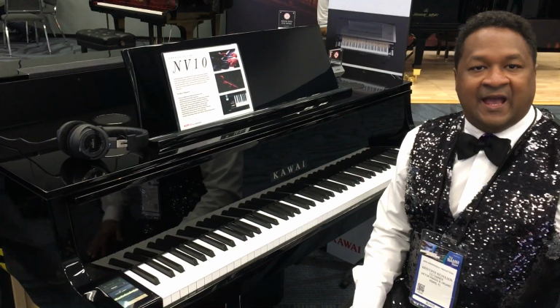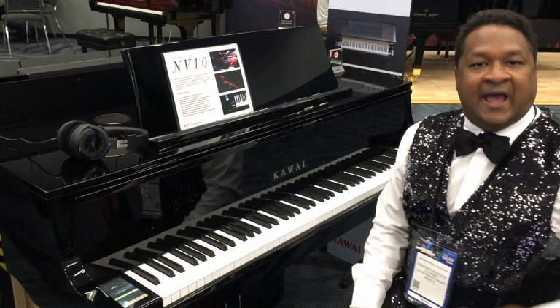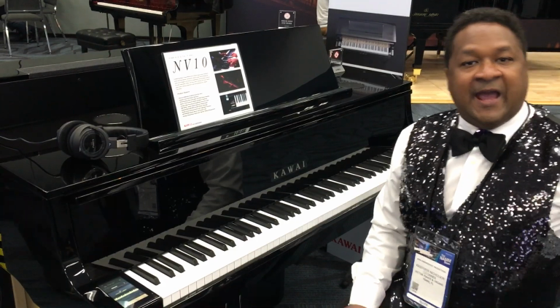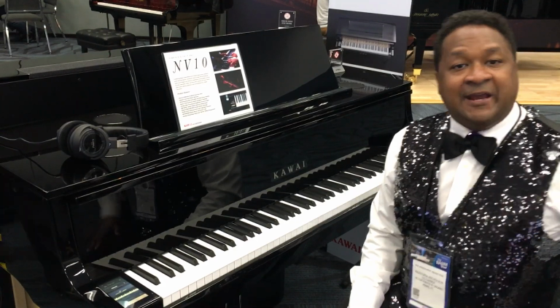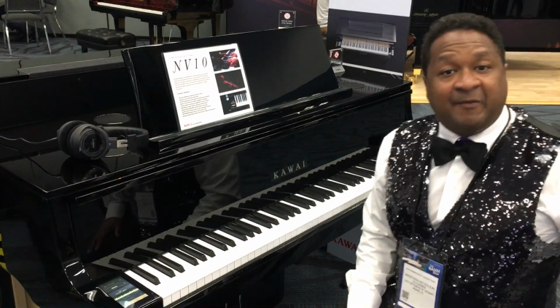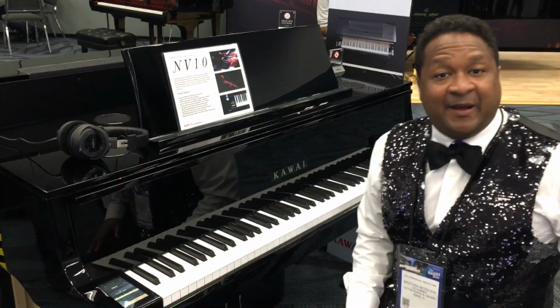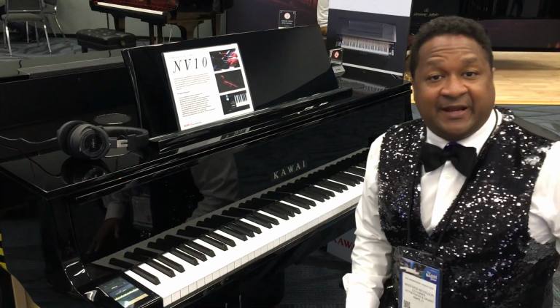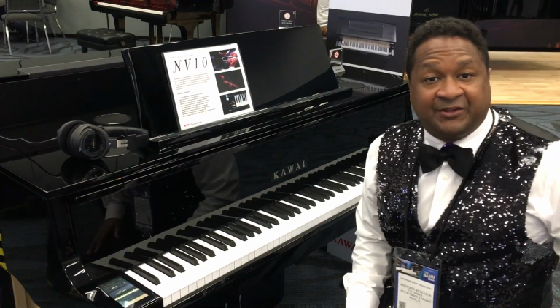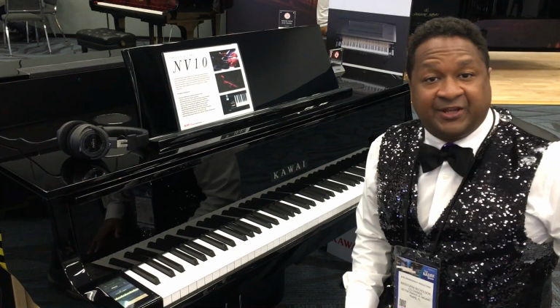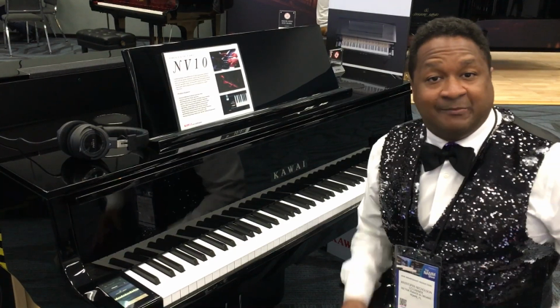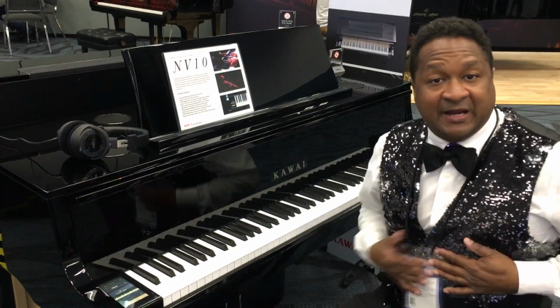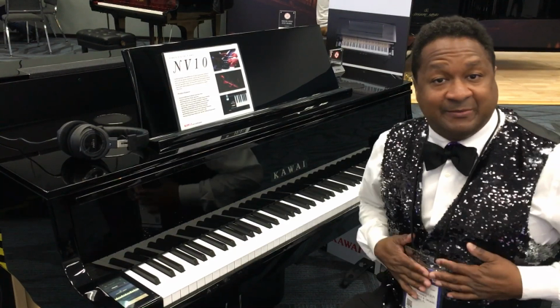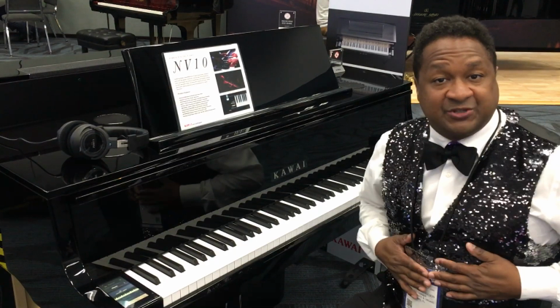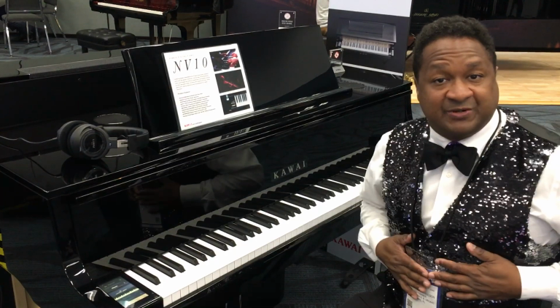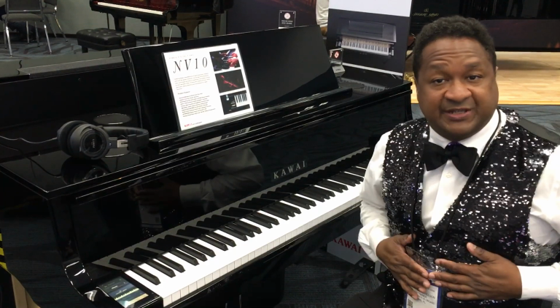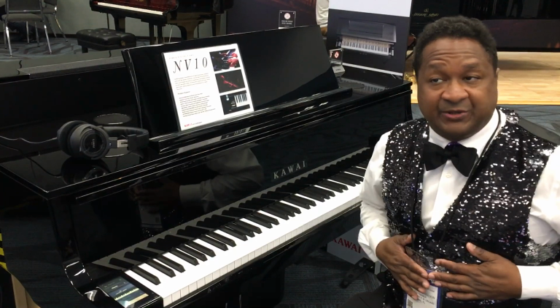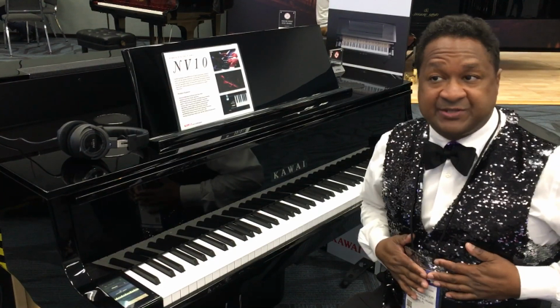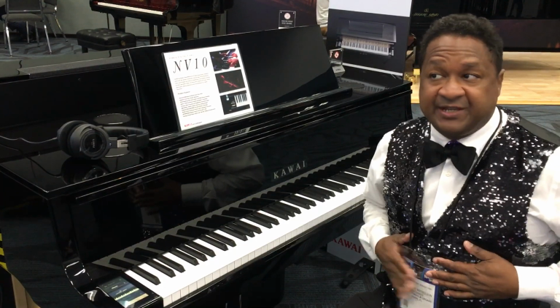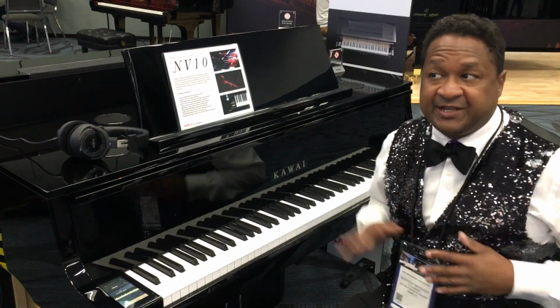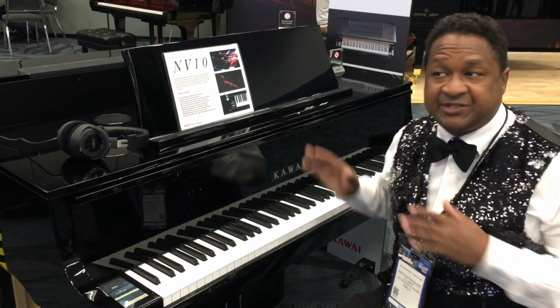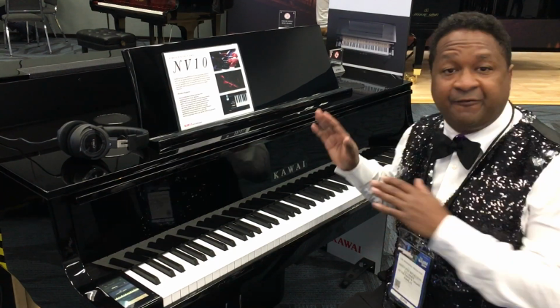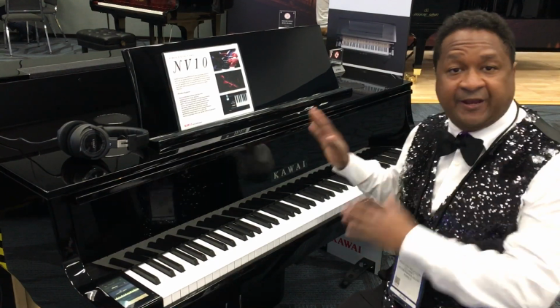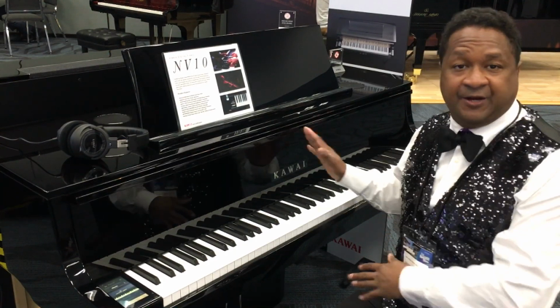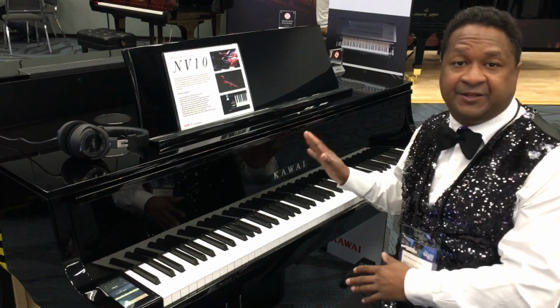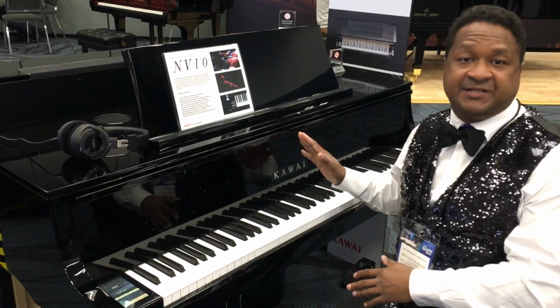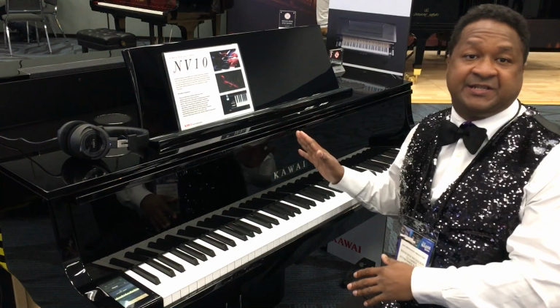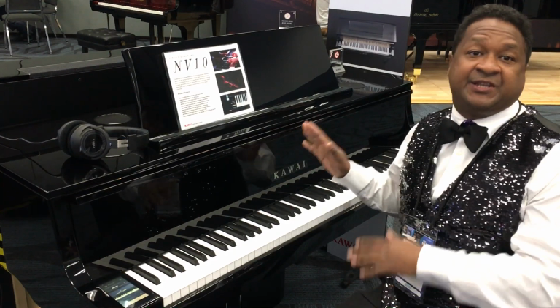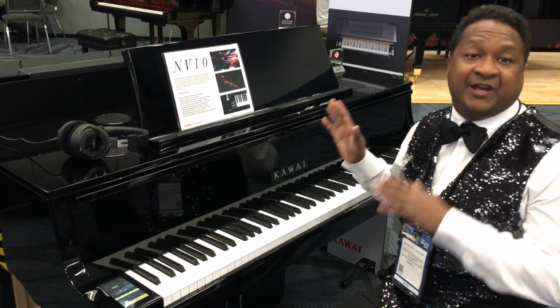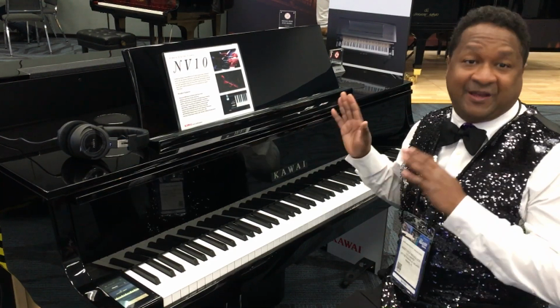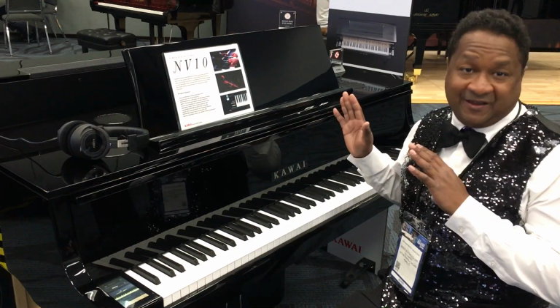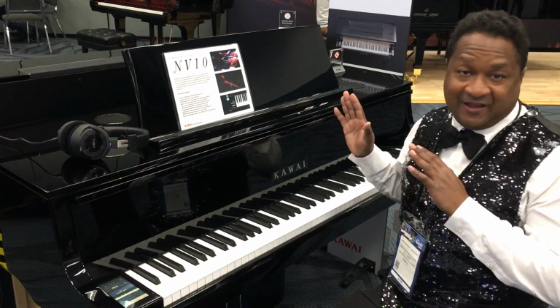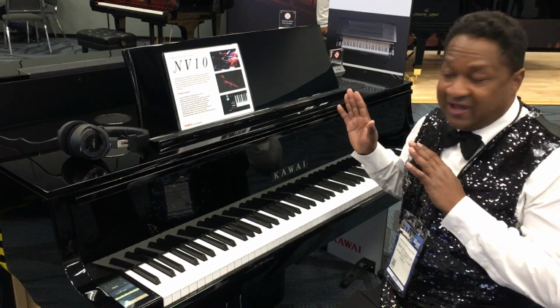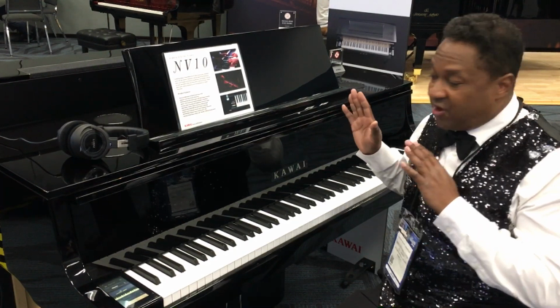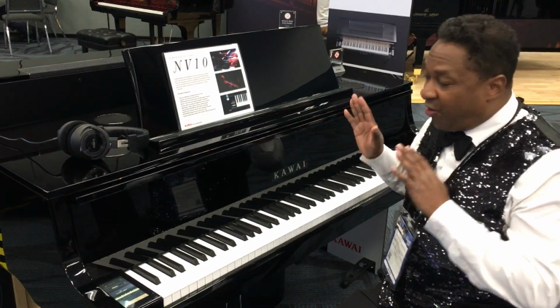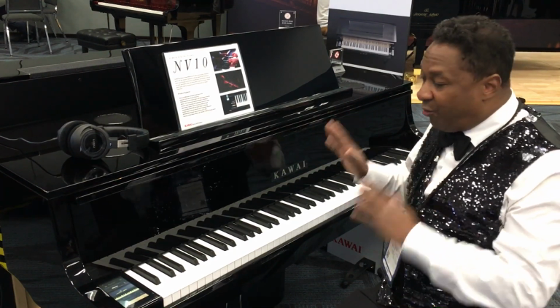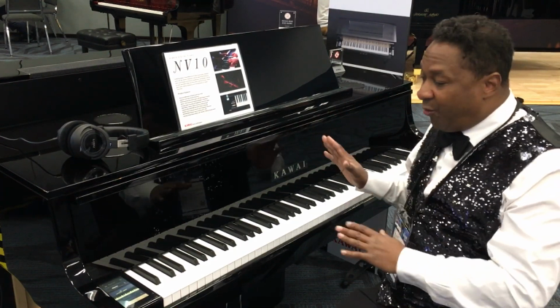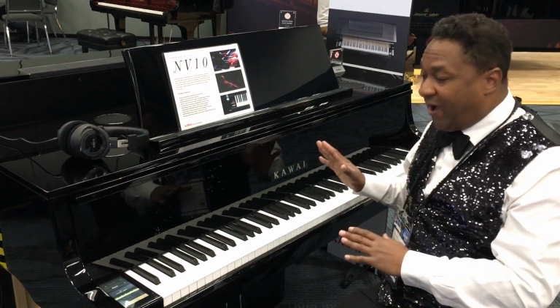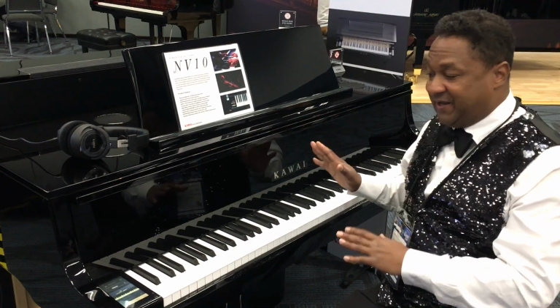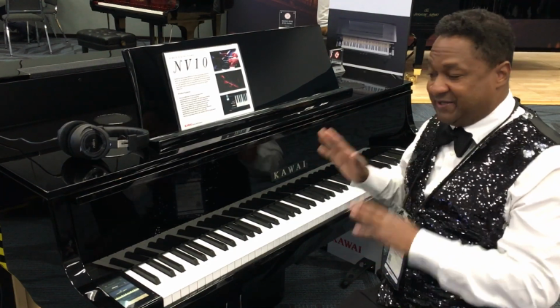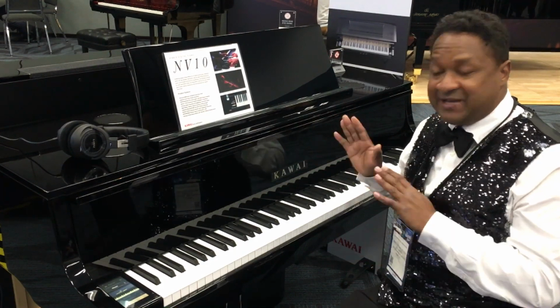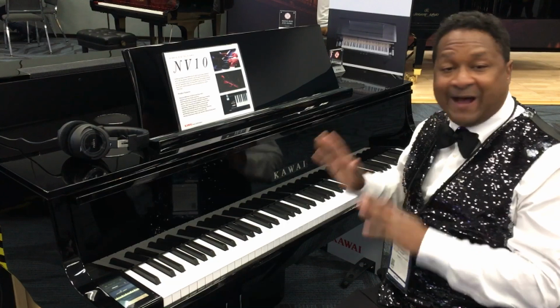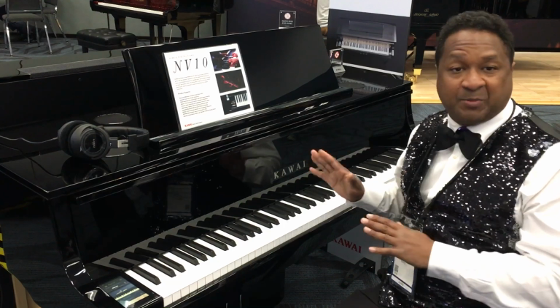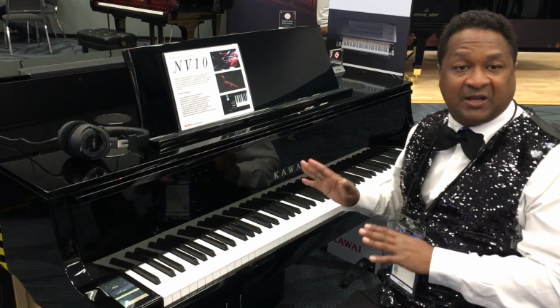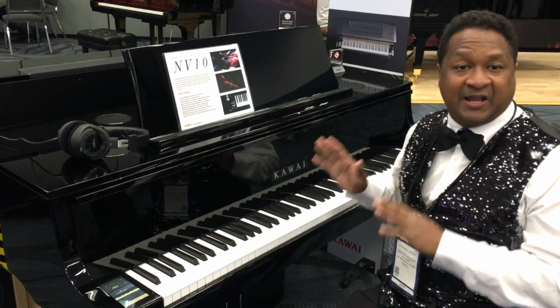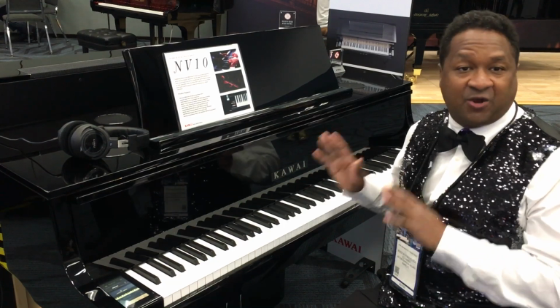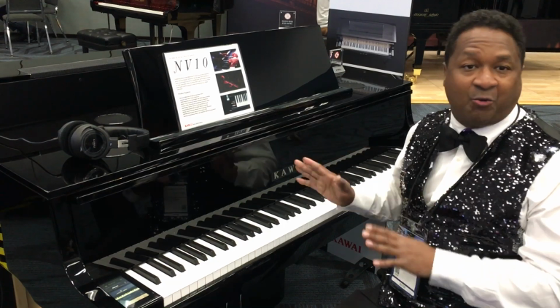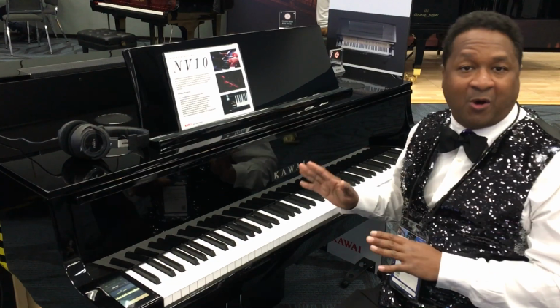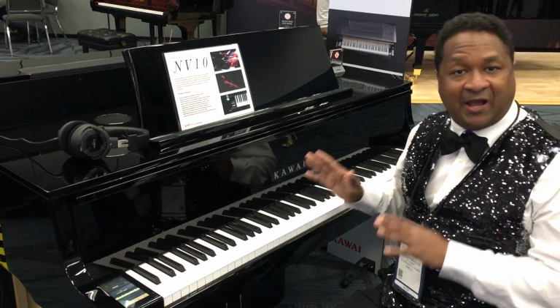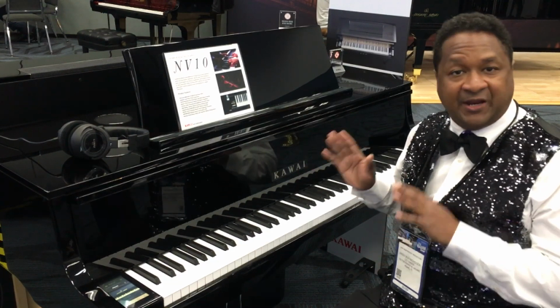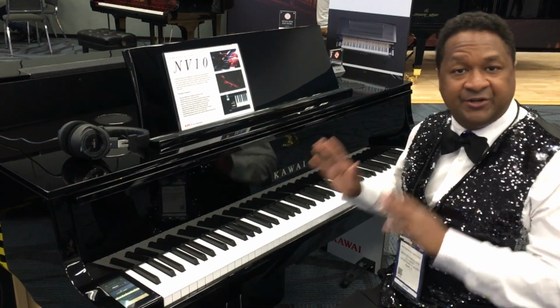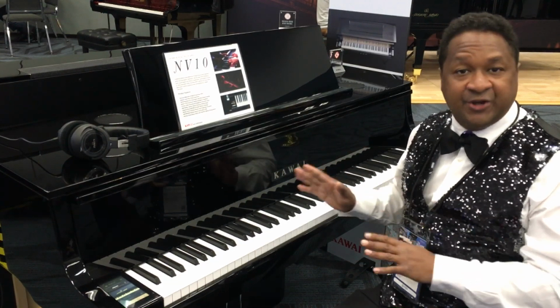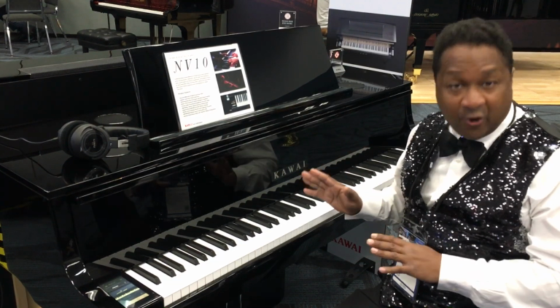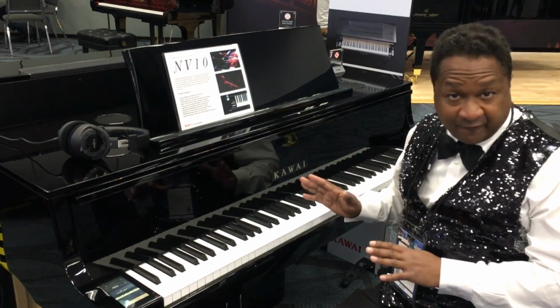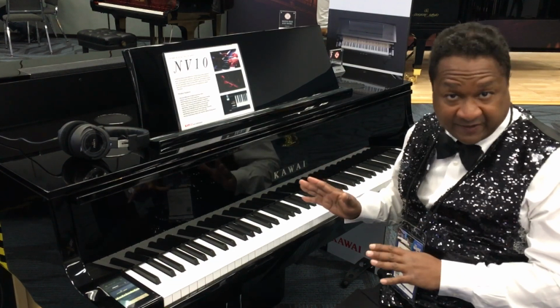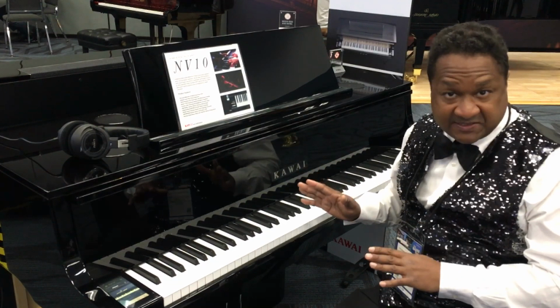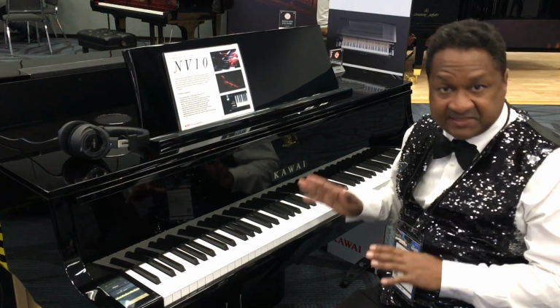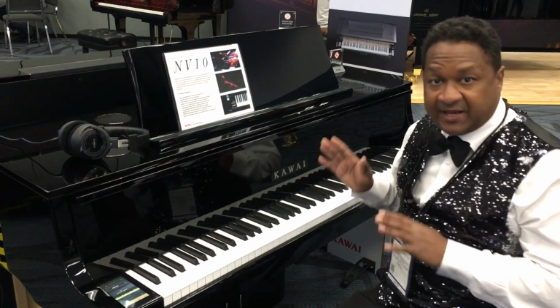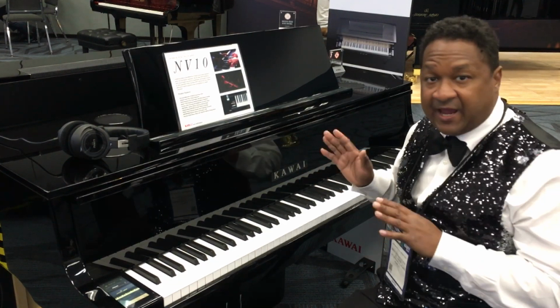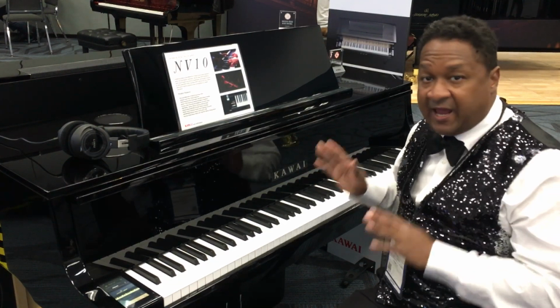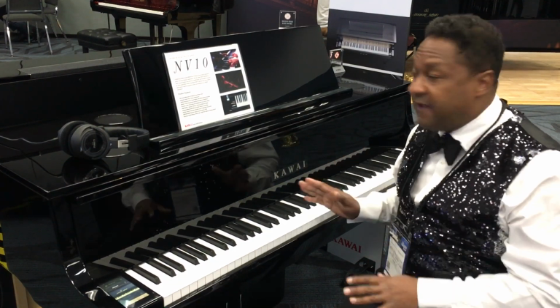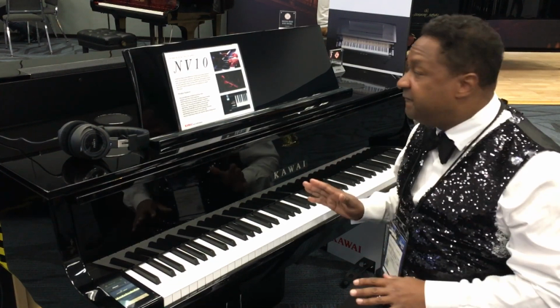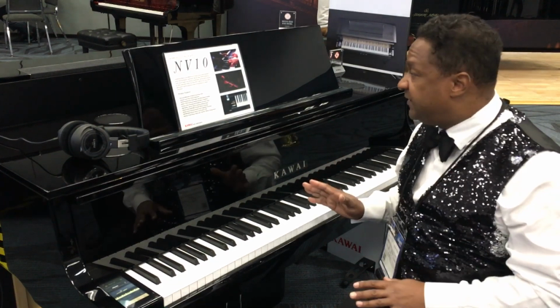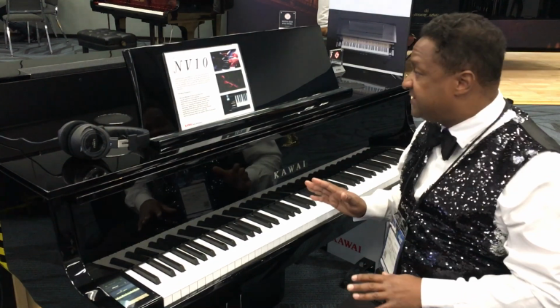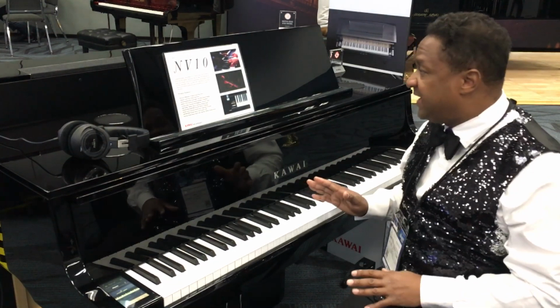Hey everybody out there, my name is Chris Nicholson. This over here is the Hawaii, the top-of-the-line Hawaii Novus NV10.